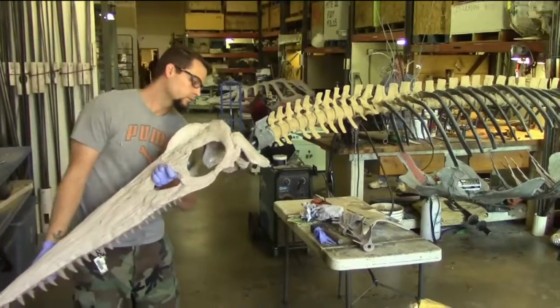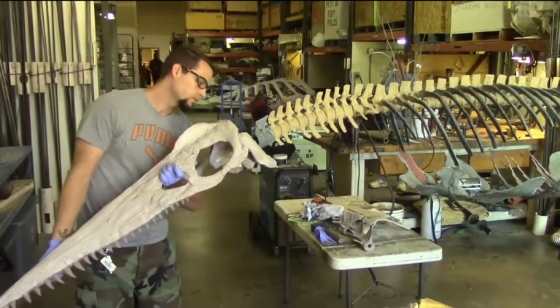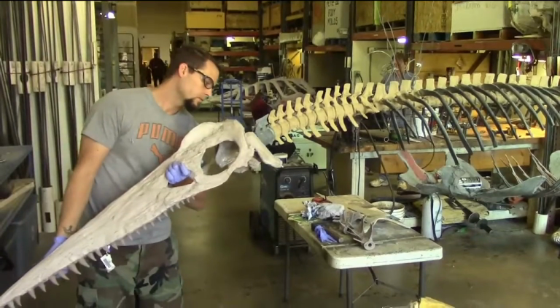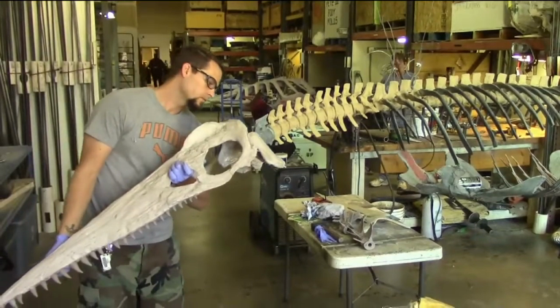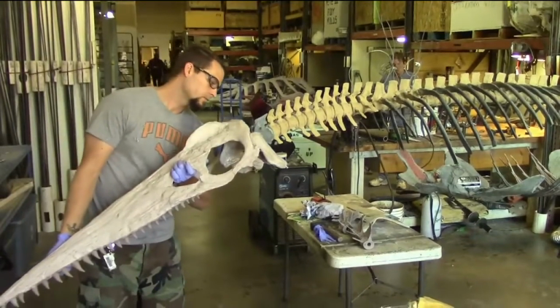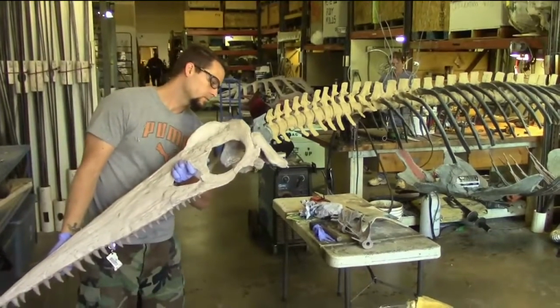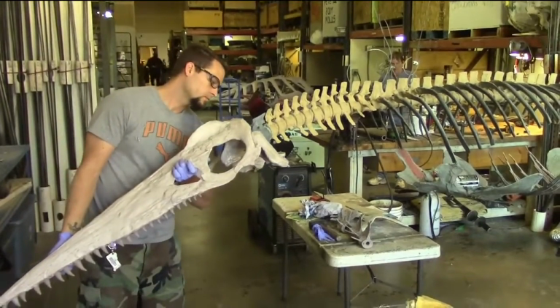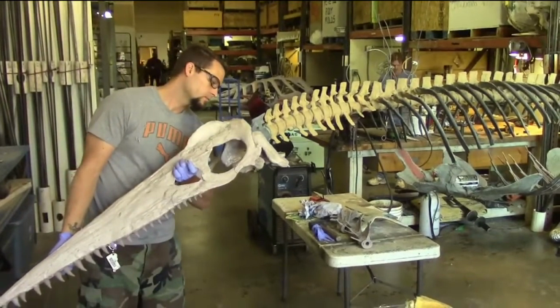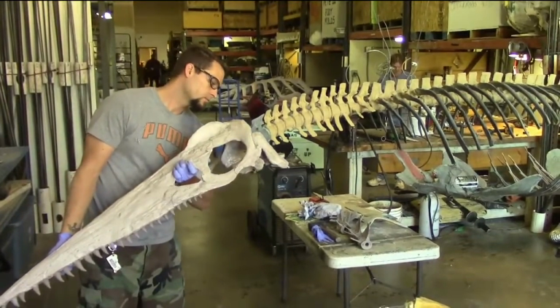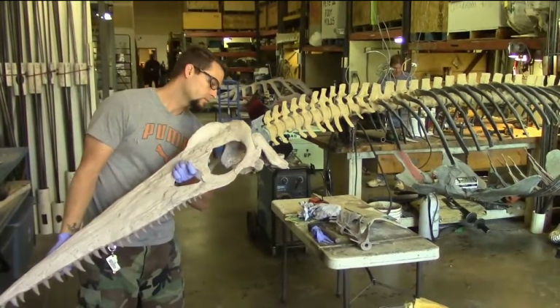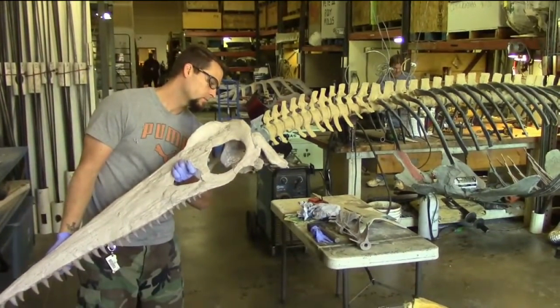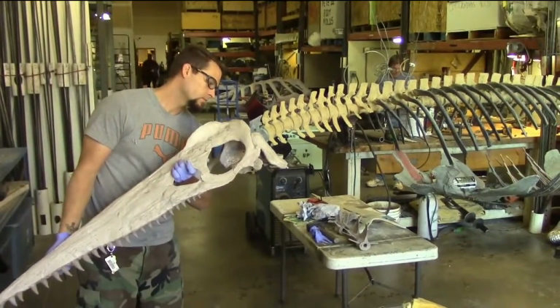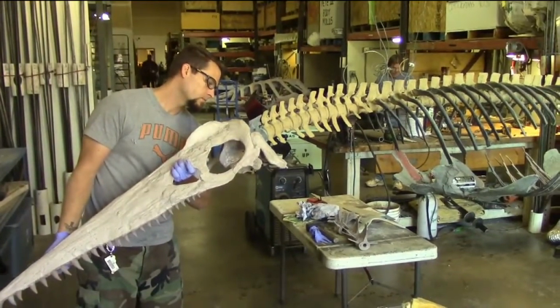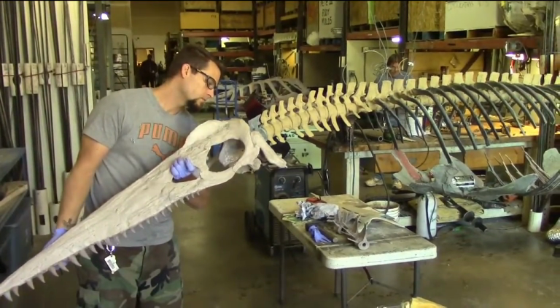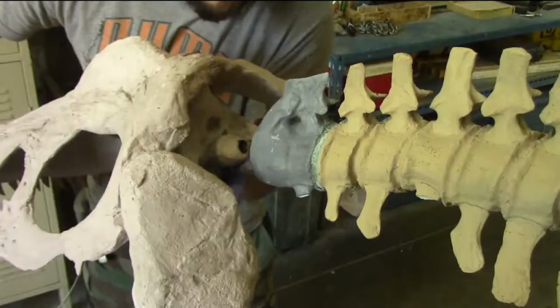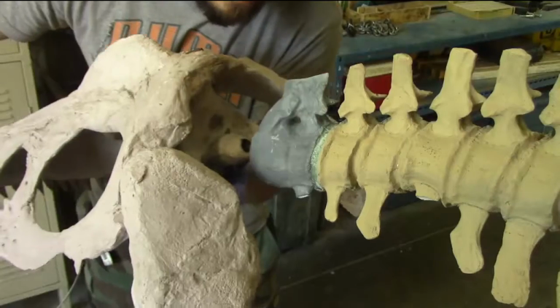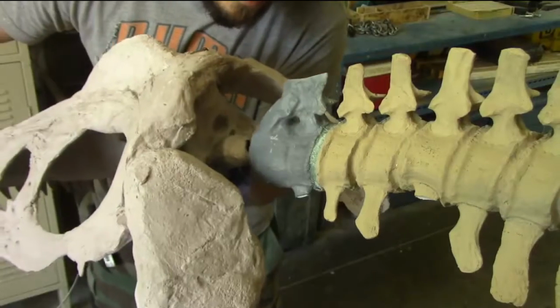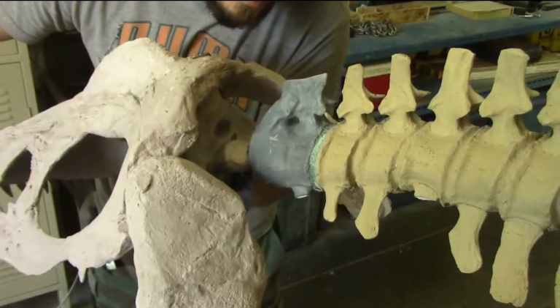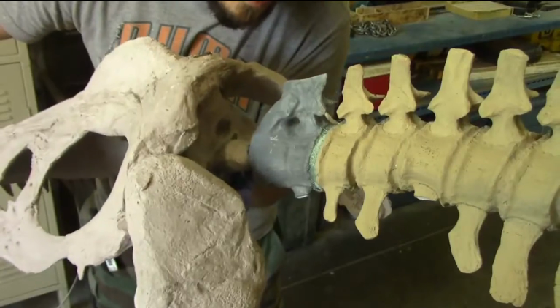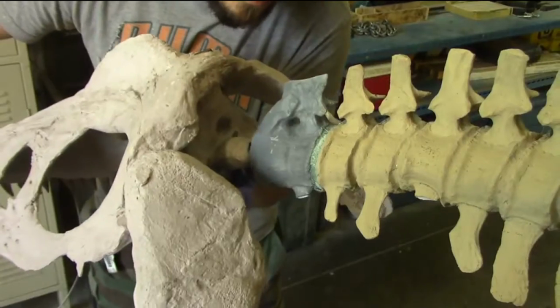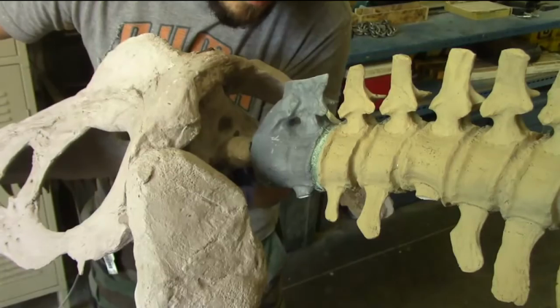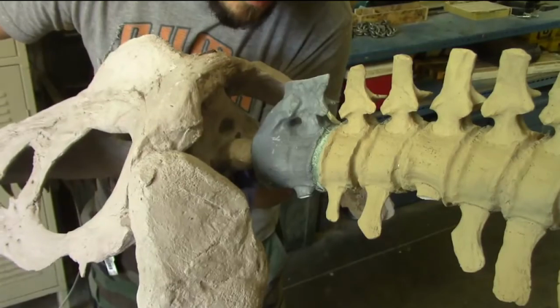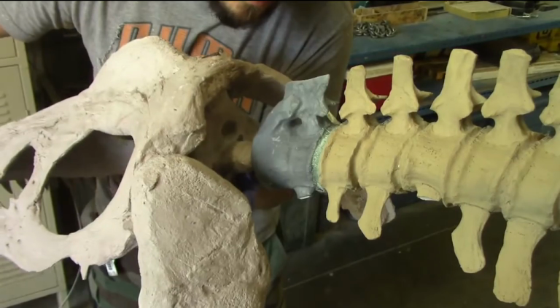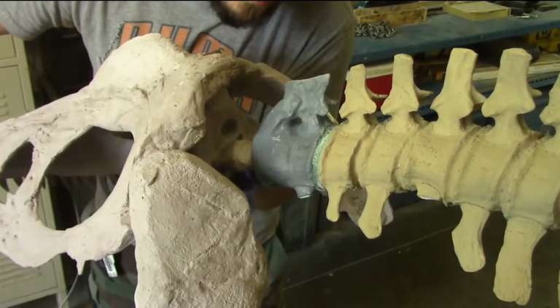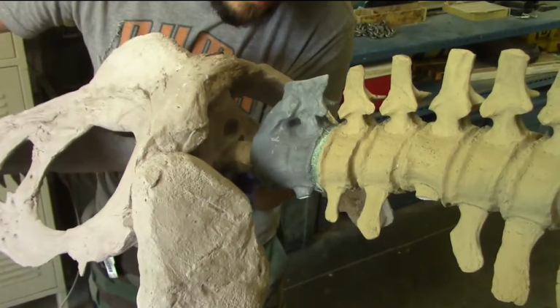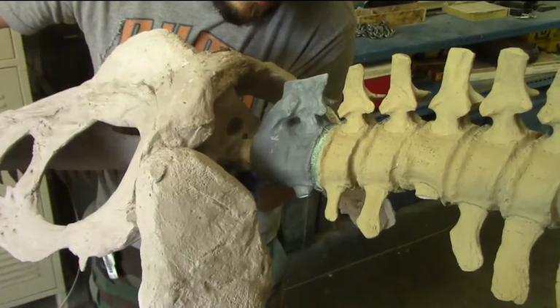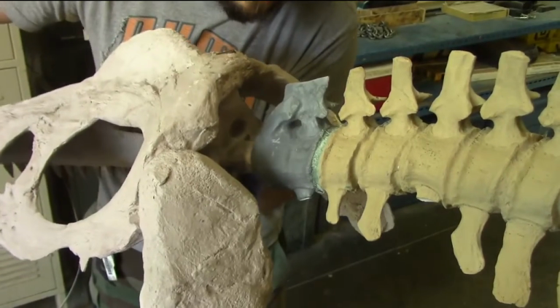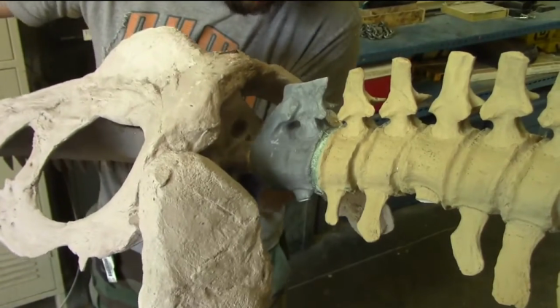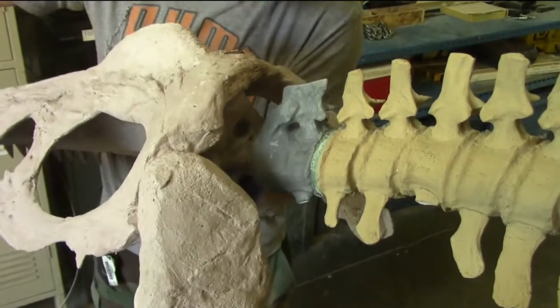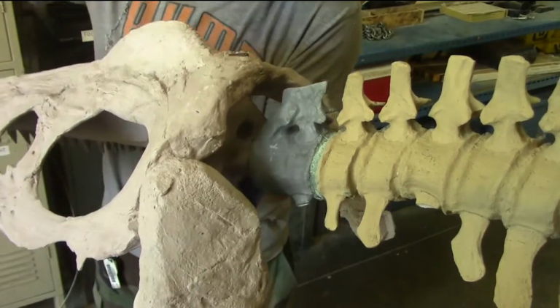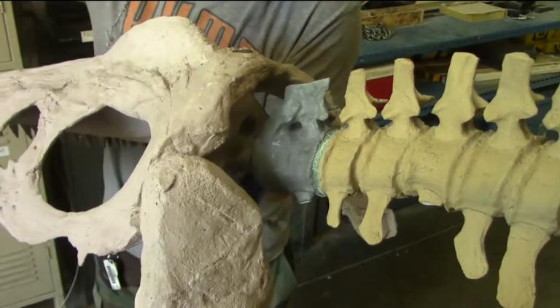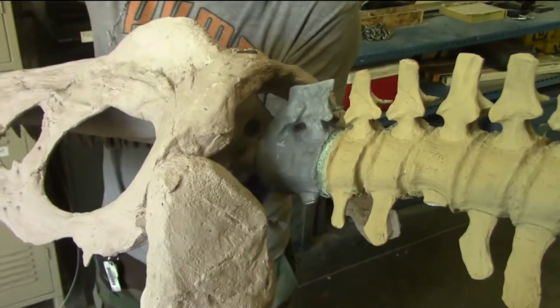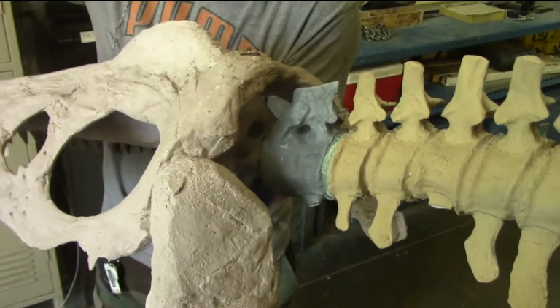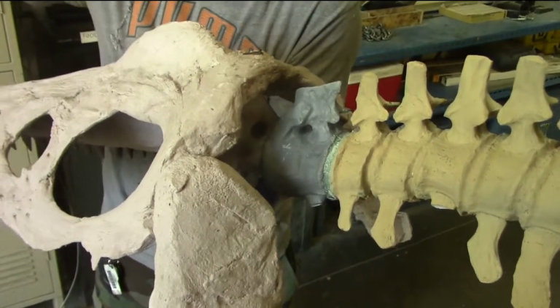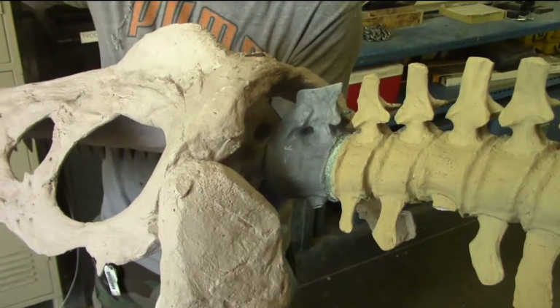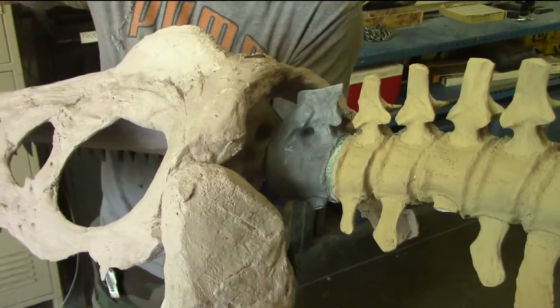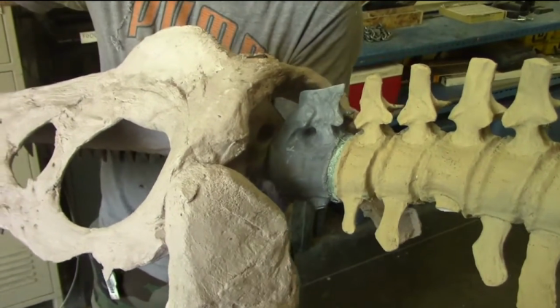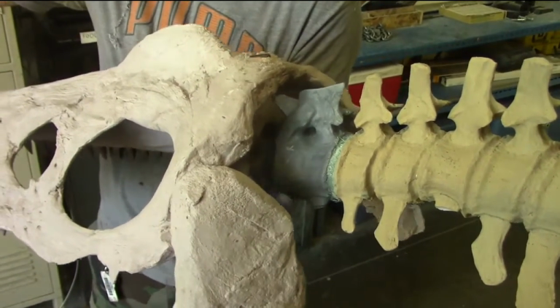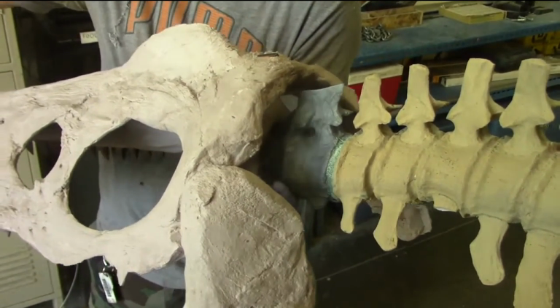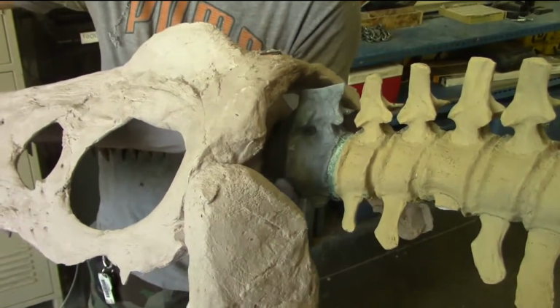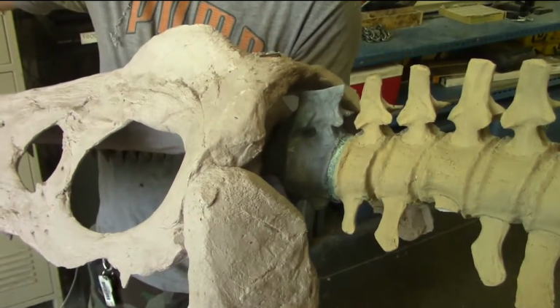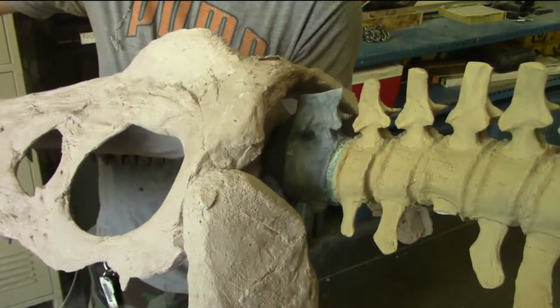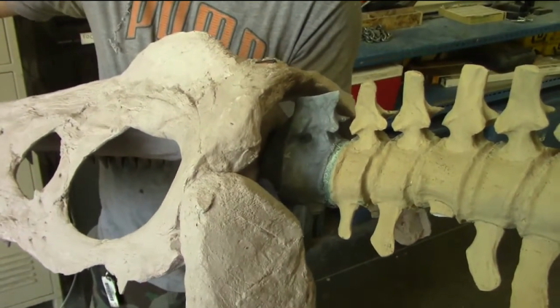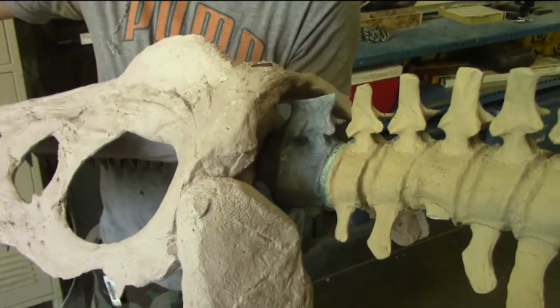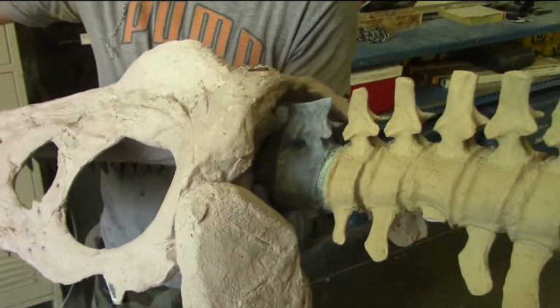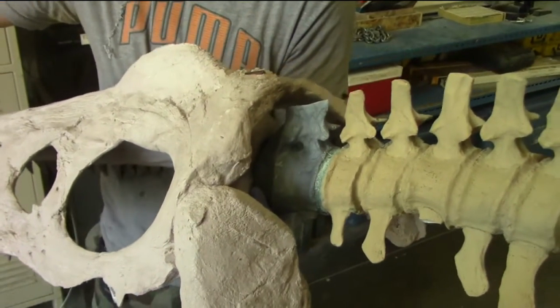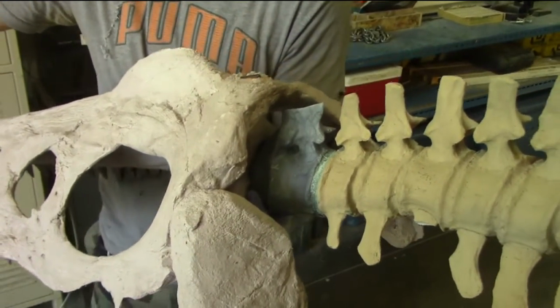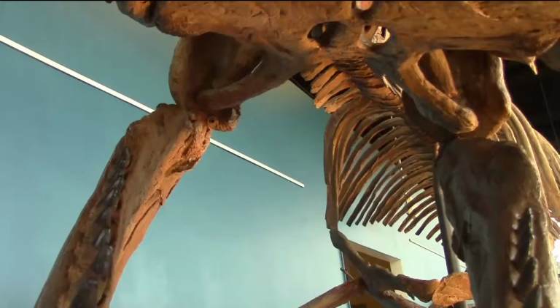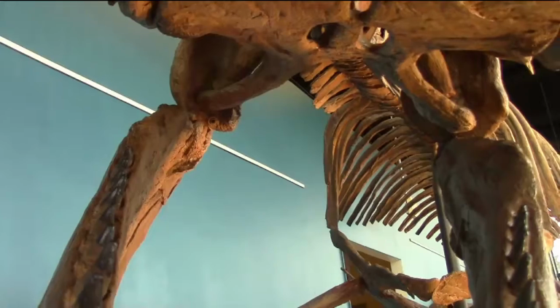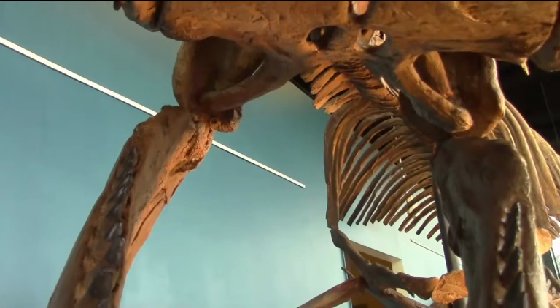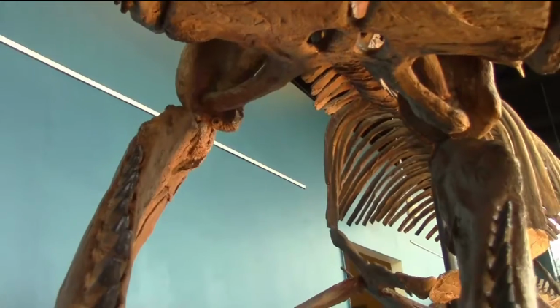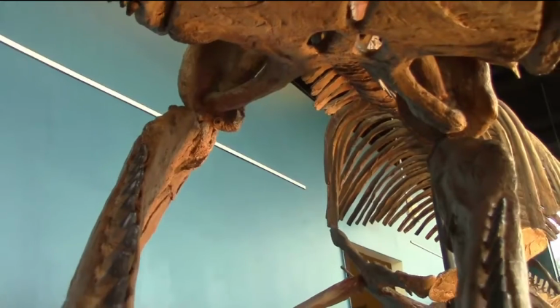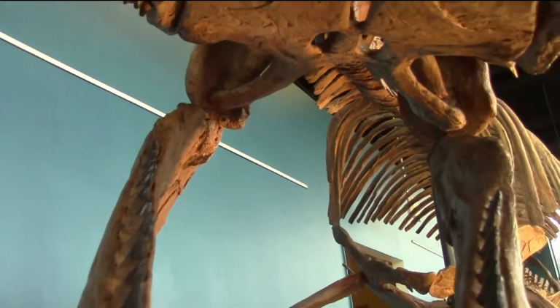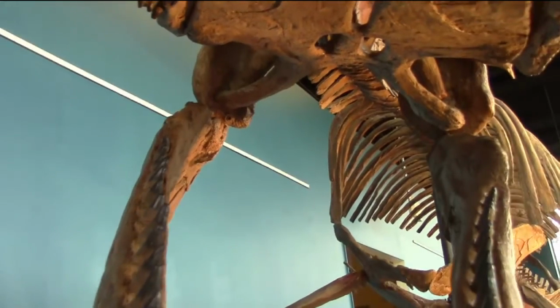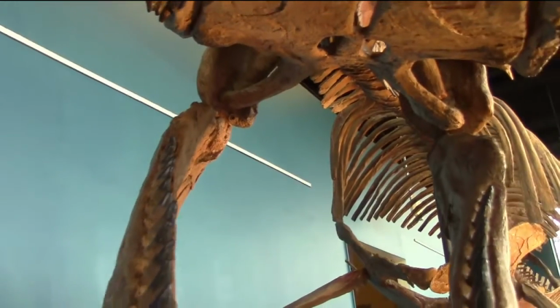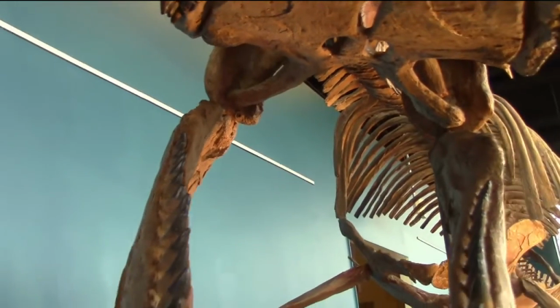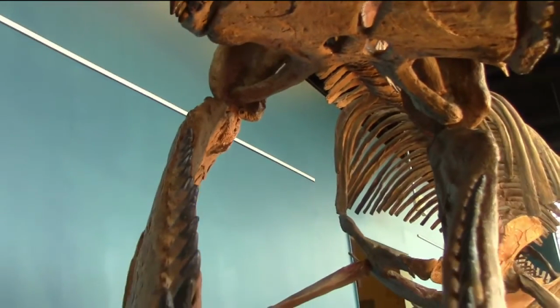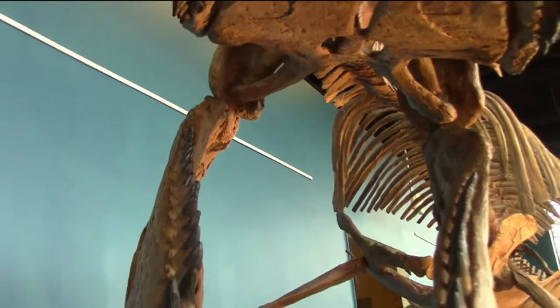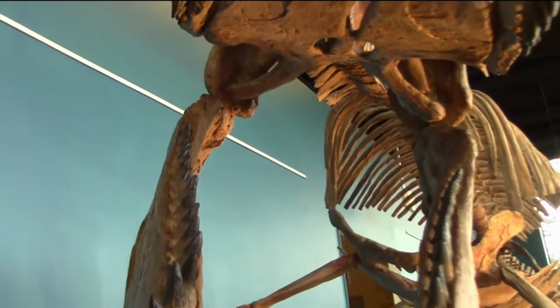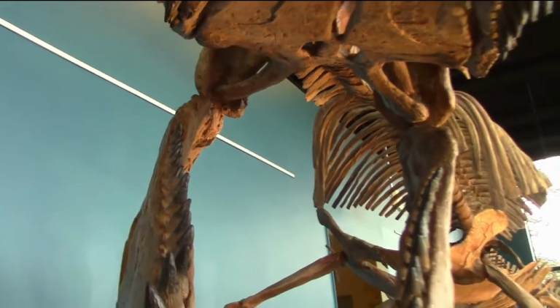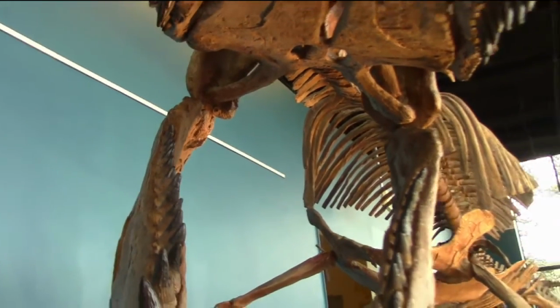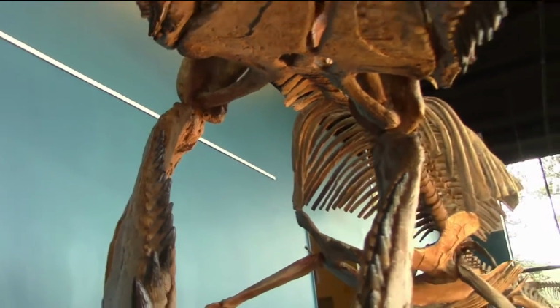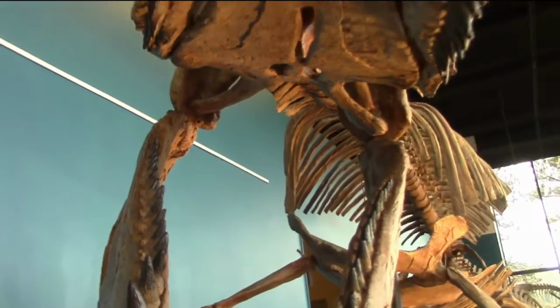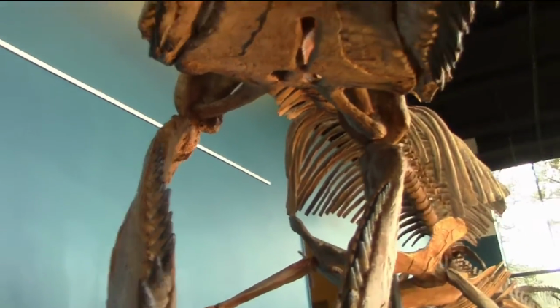Bo, our shop manager, assembled the very first copy of the skeleton. Once all the bones were together and painted, we took it out to see how it would look in the museum.